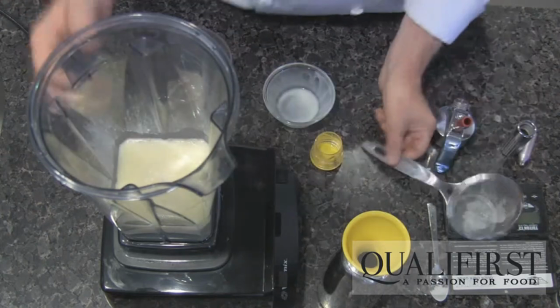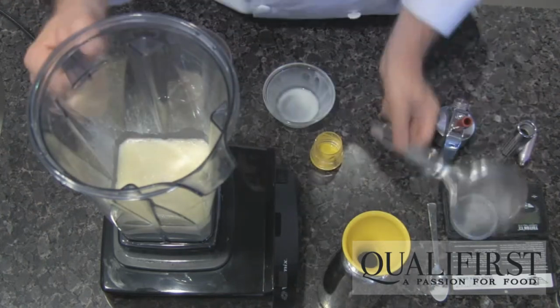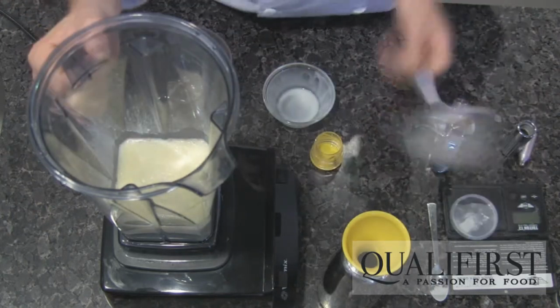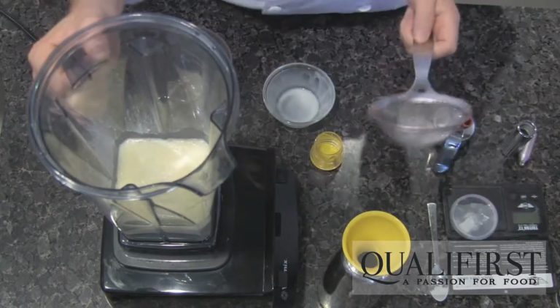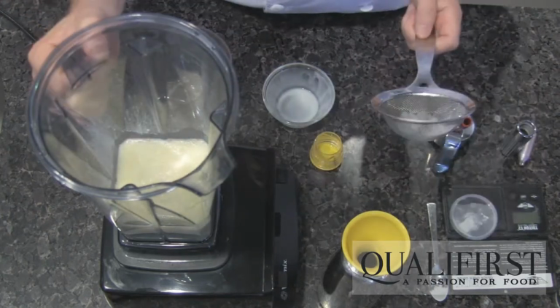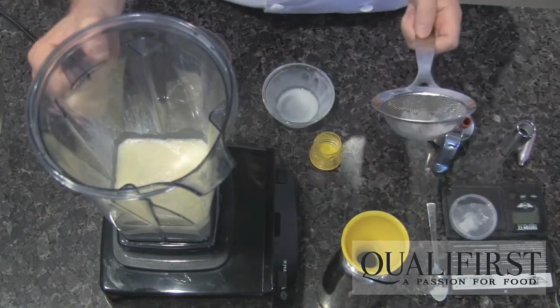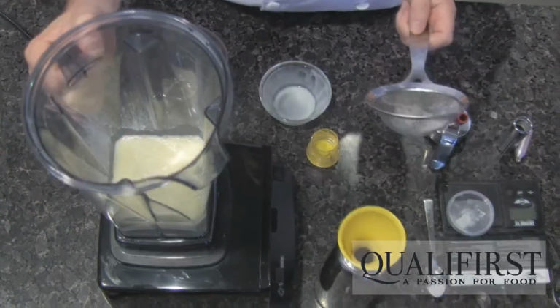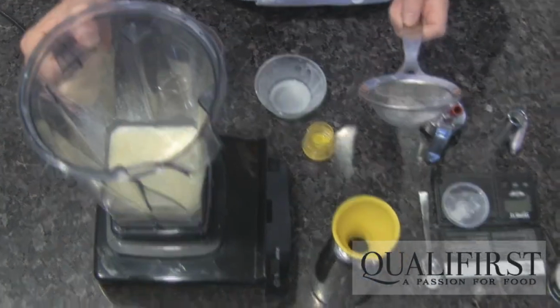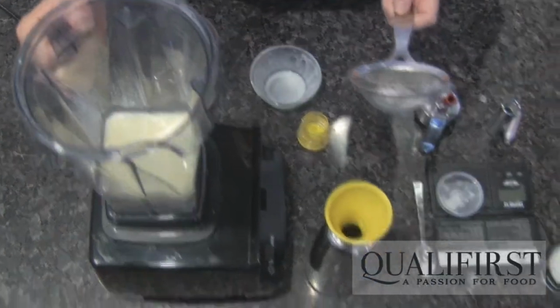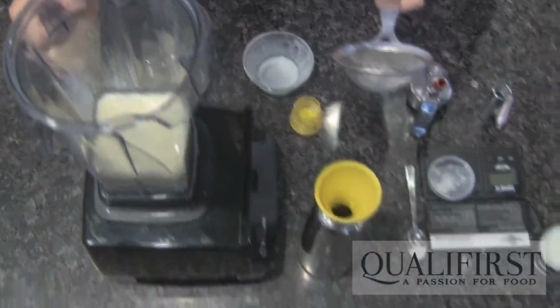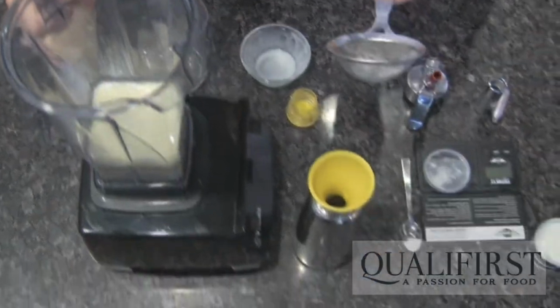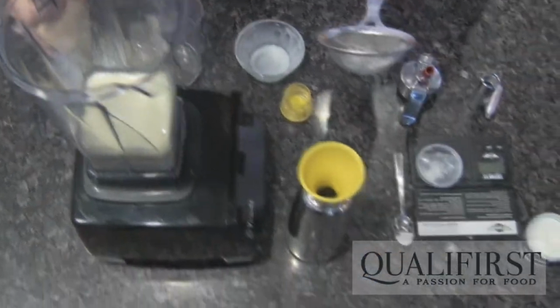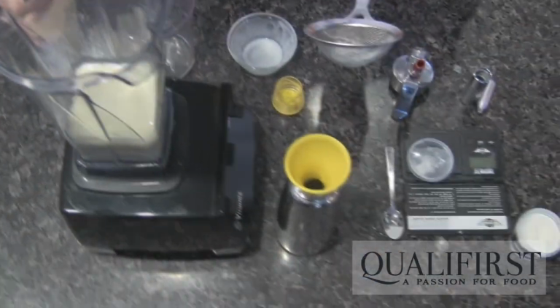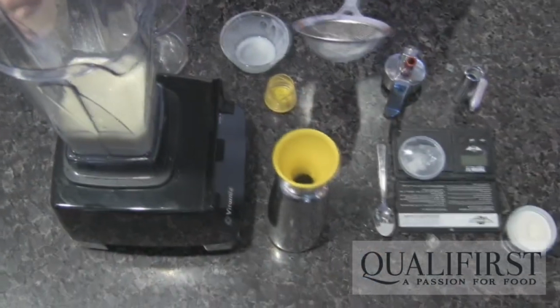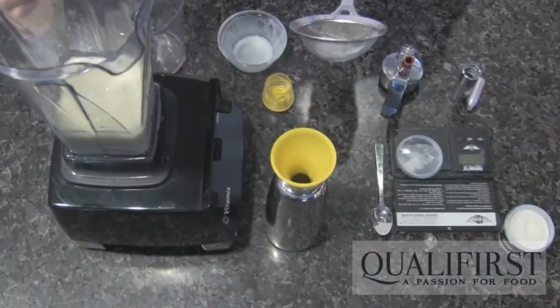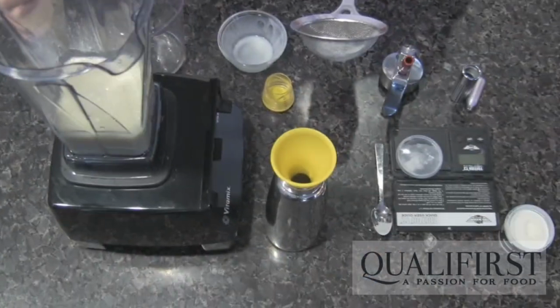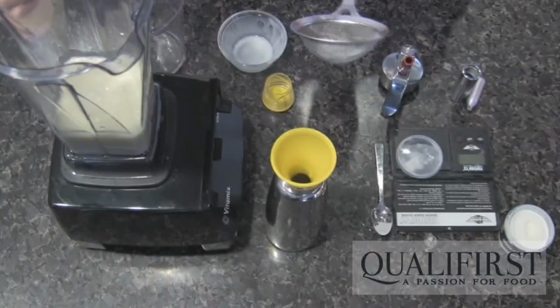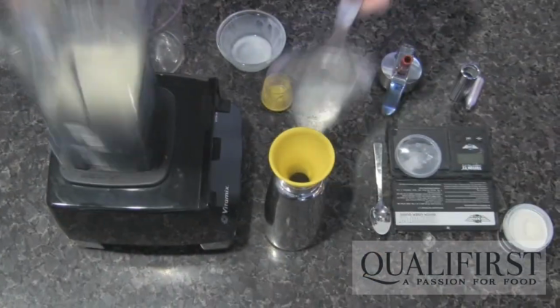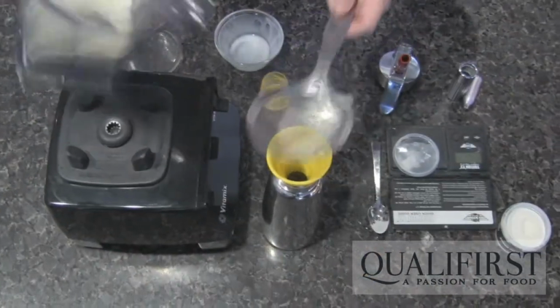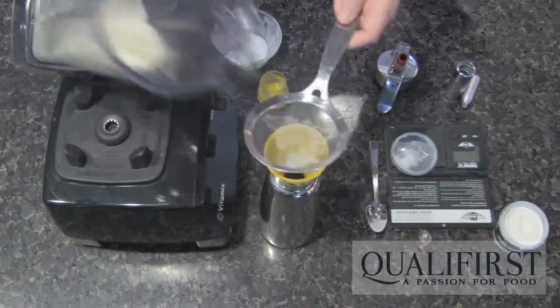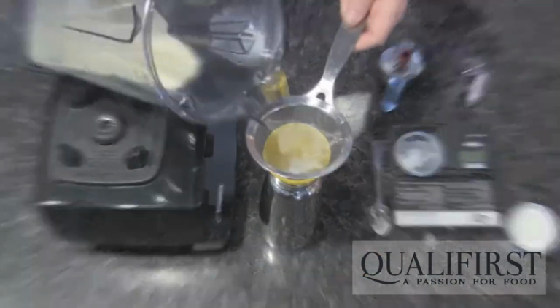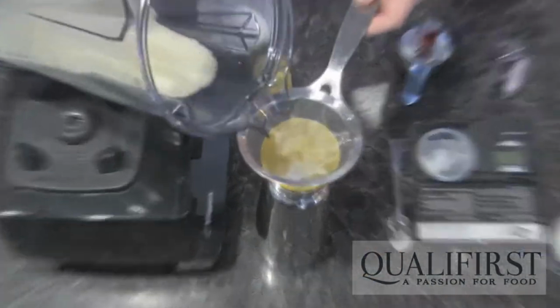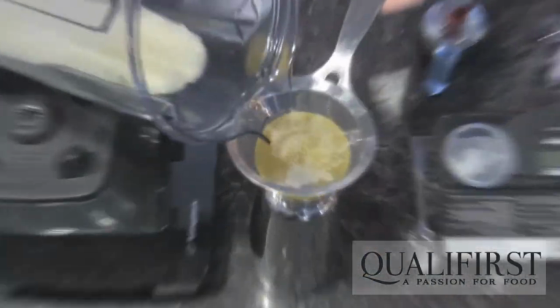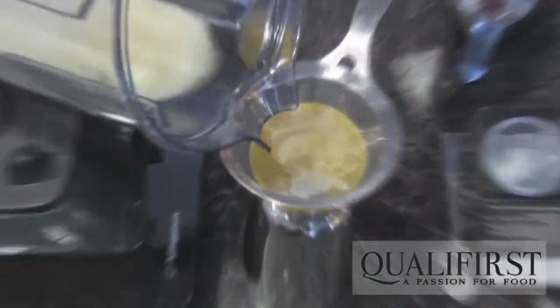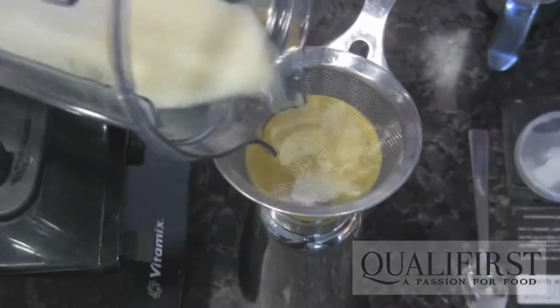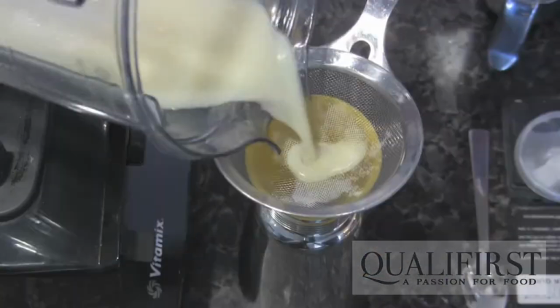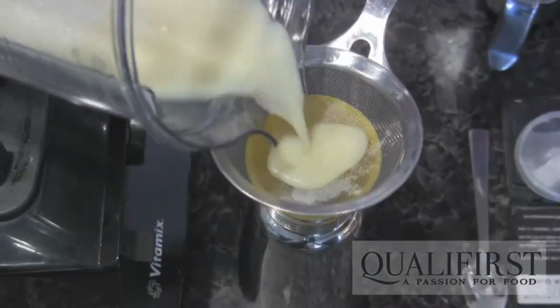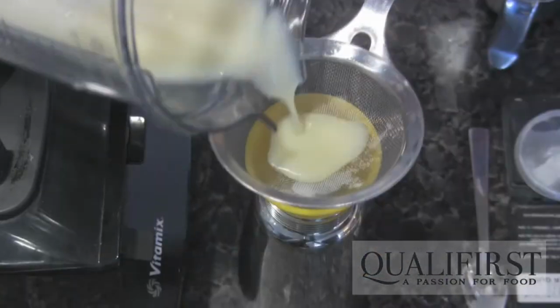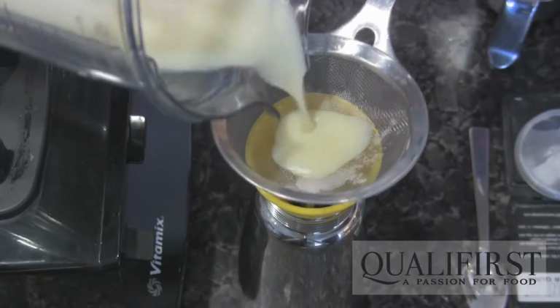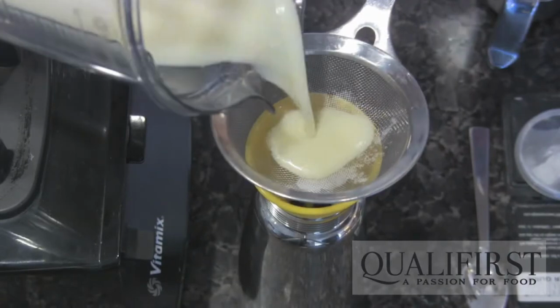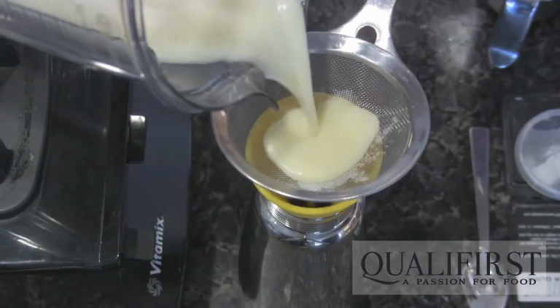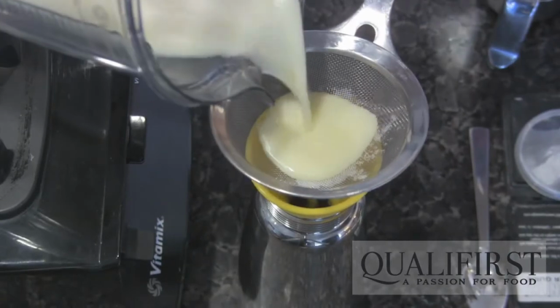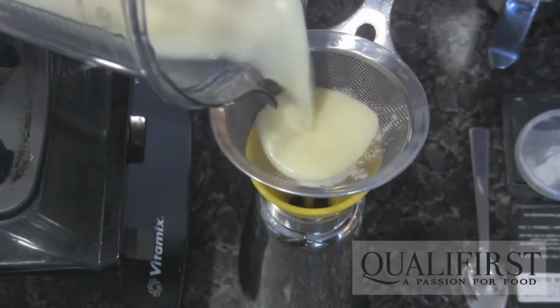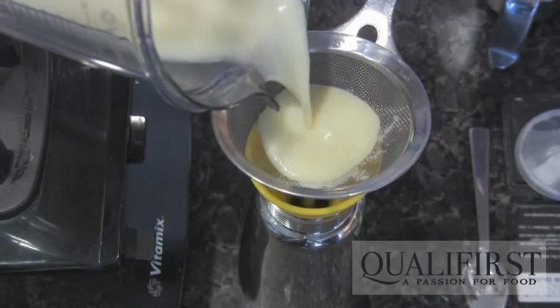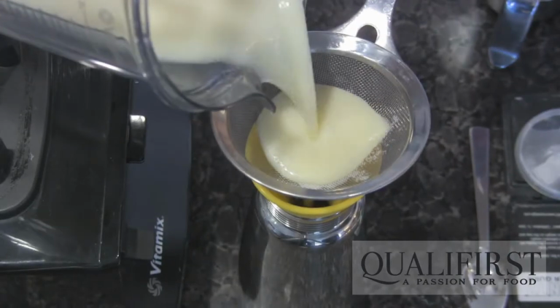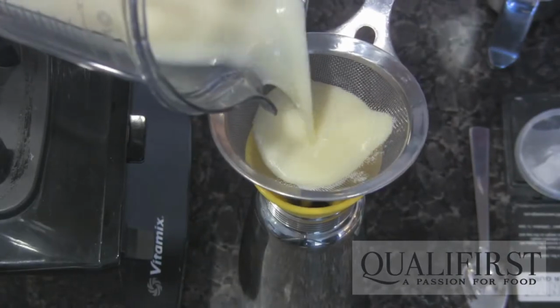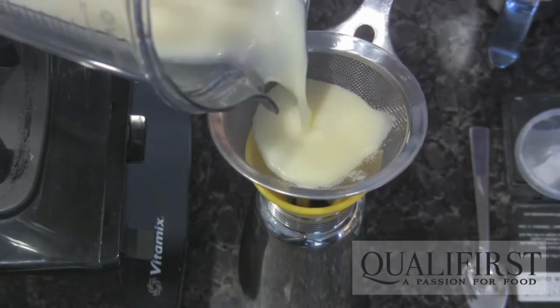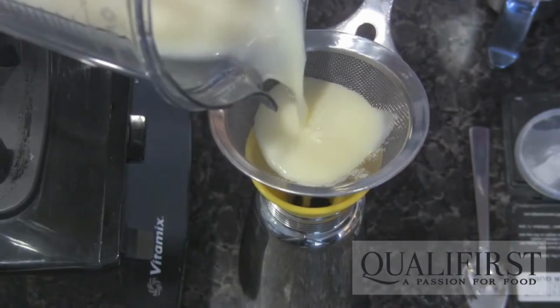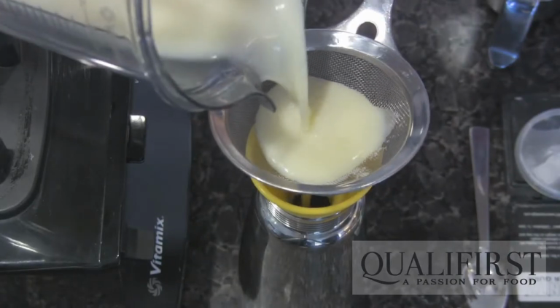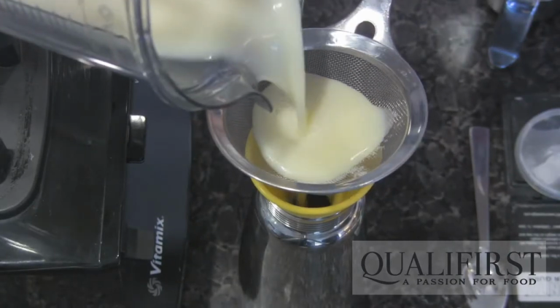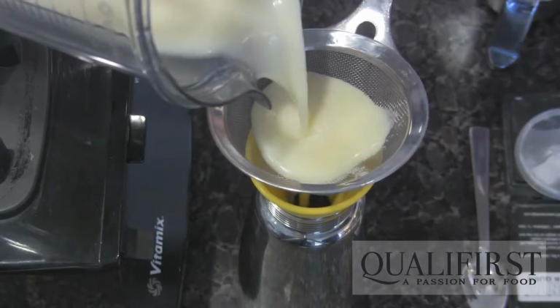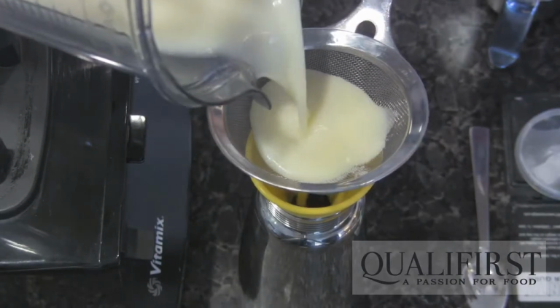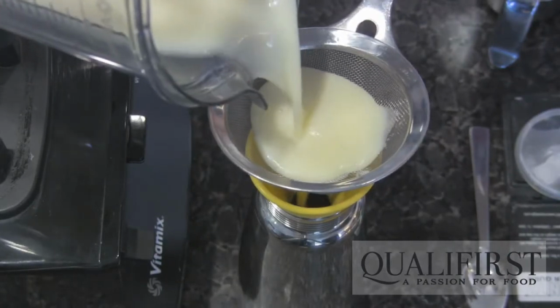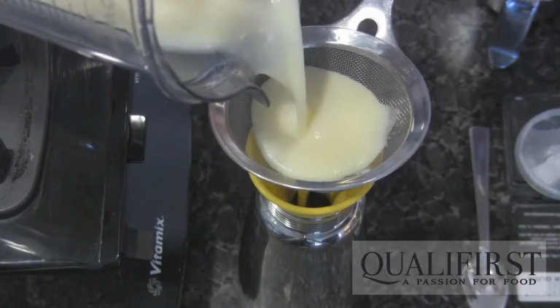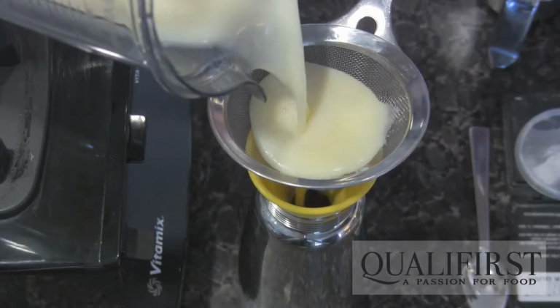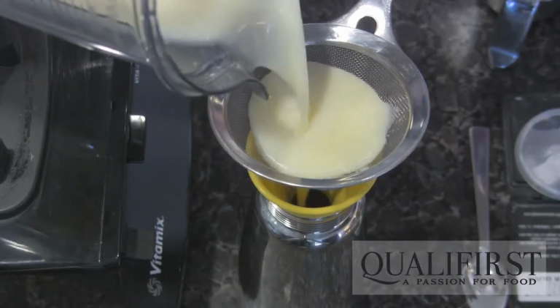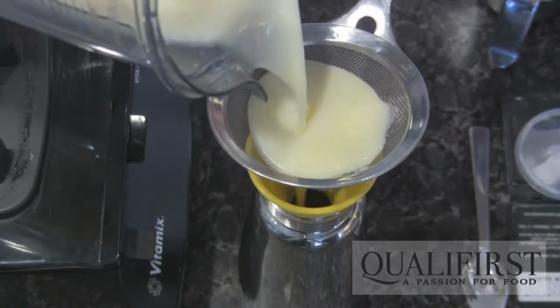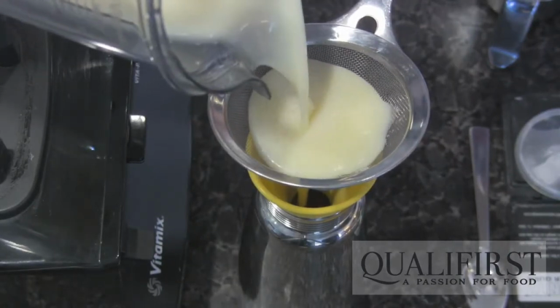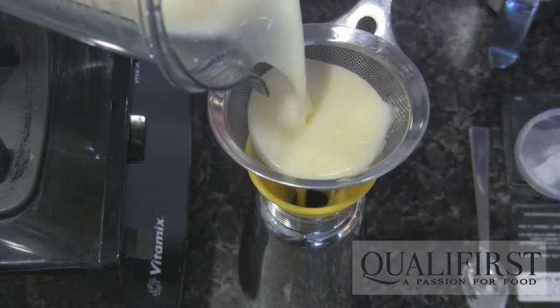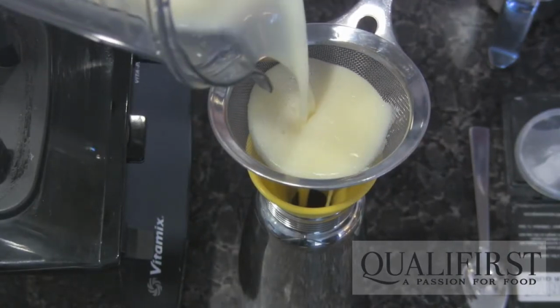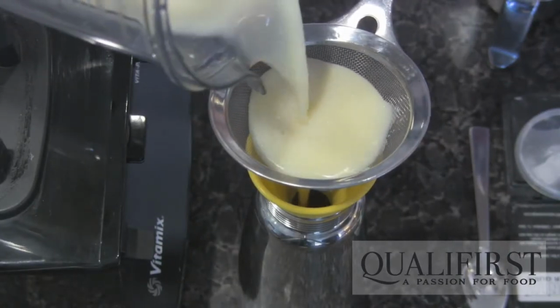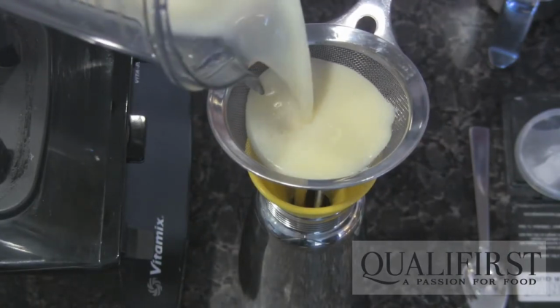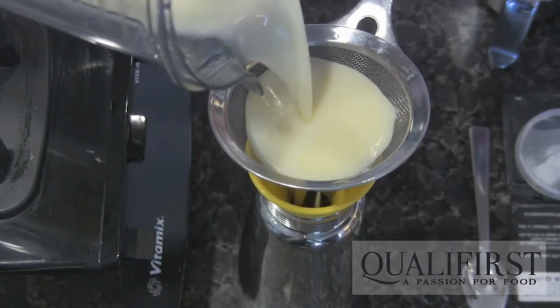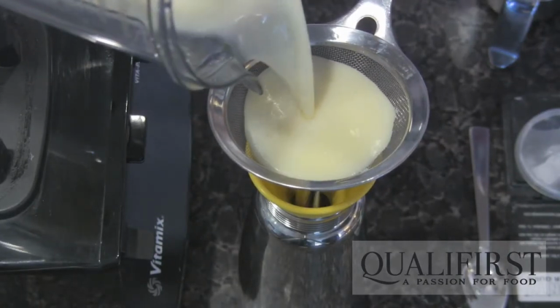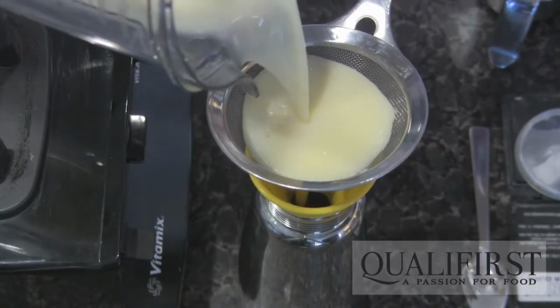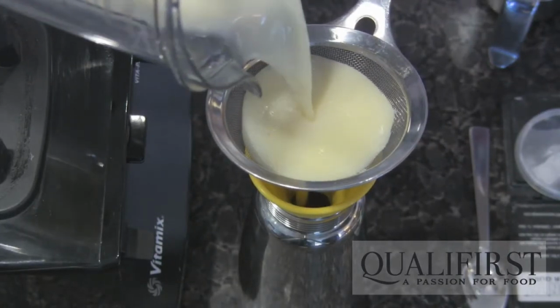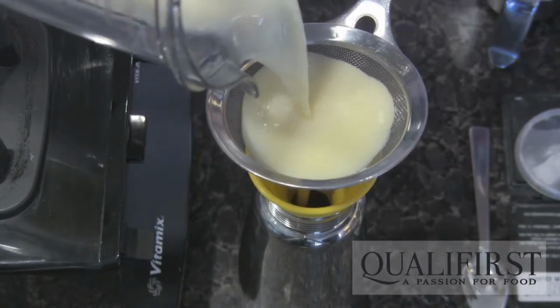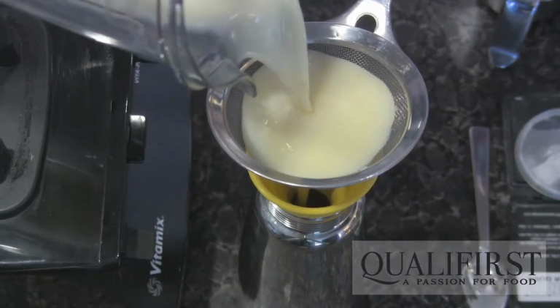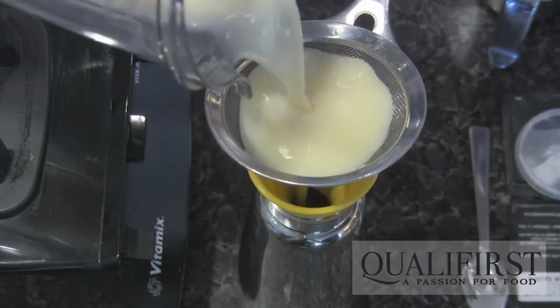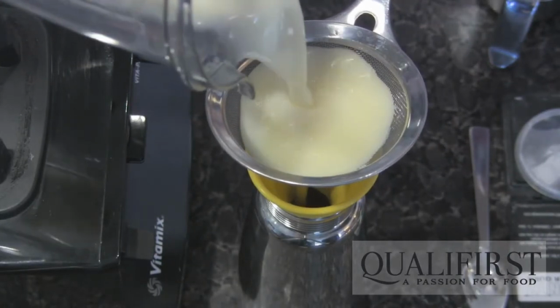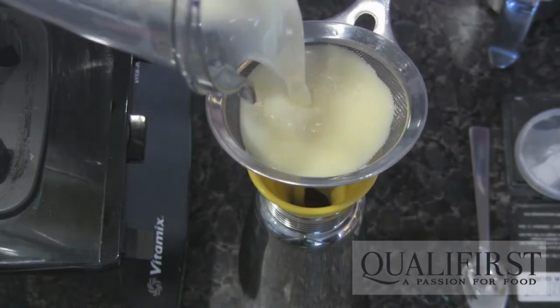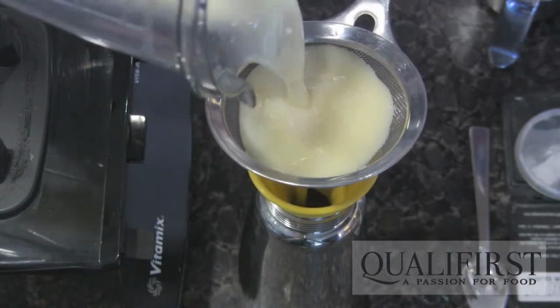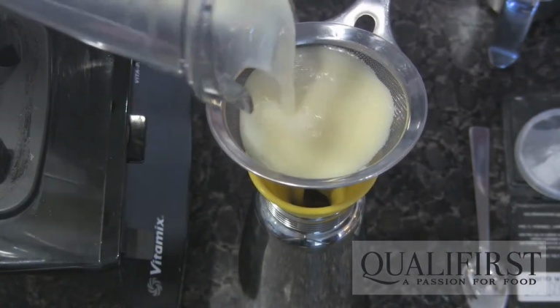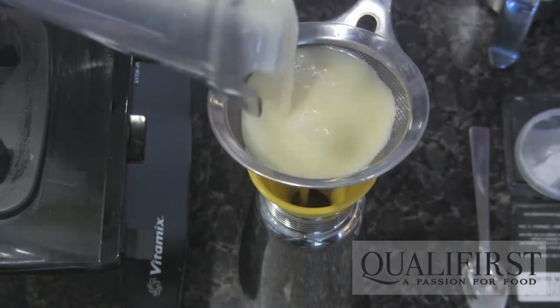Now that it's blended, I'm going to strain it through a funnel into an ISI whip.